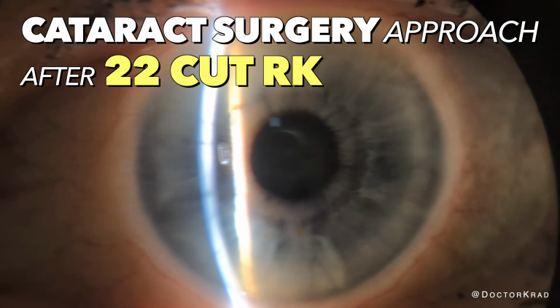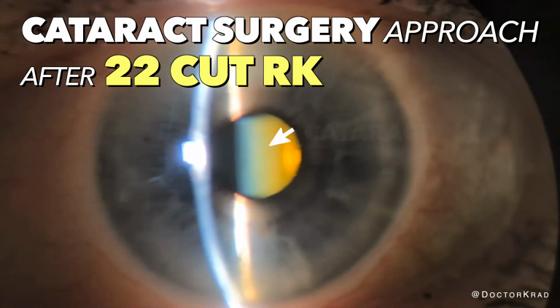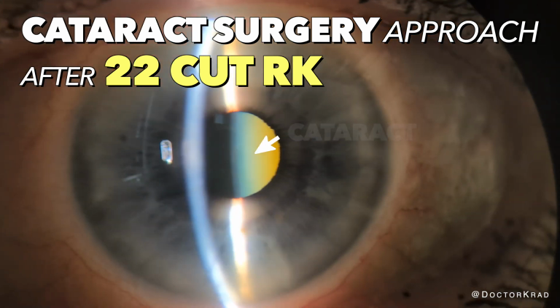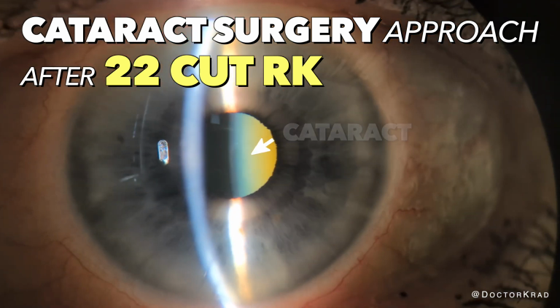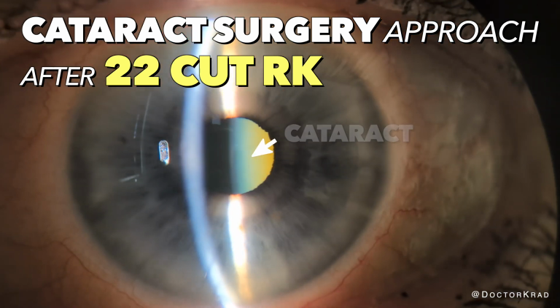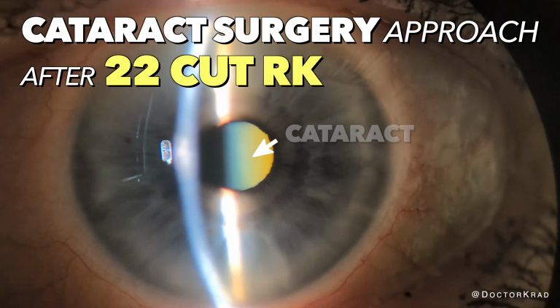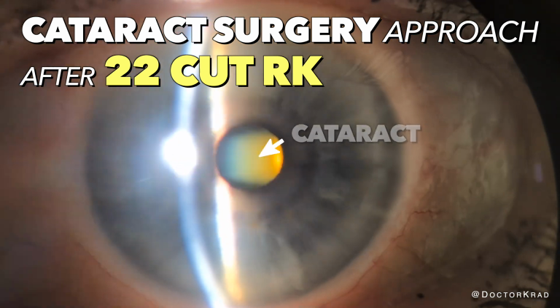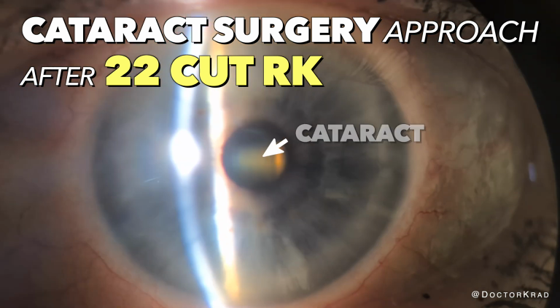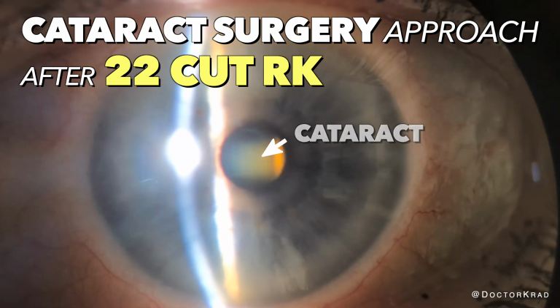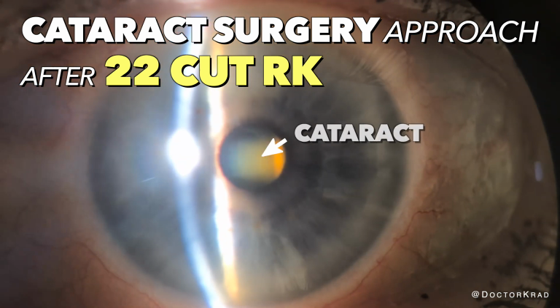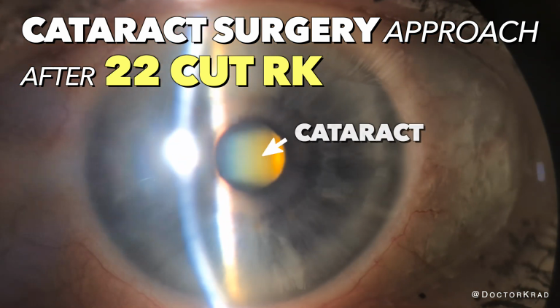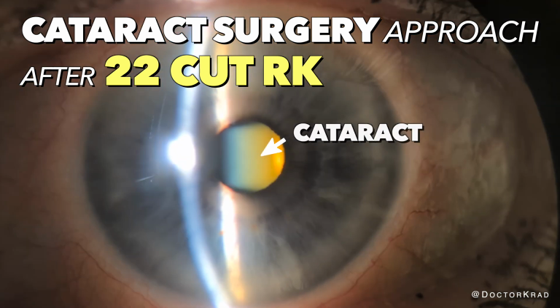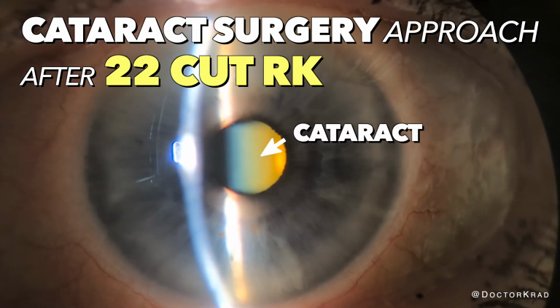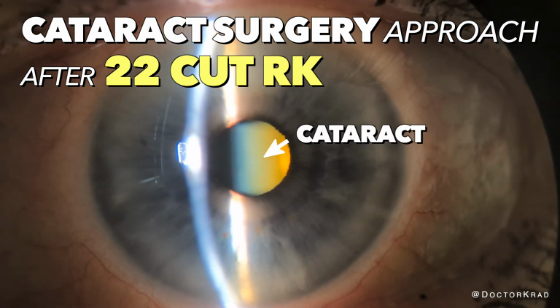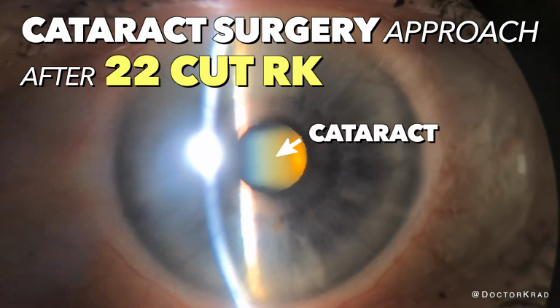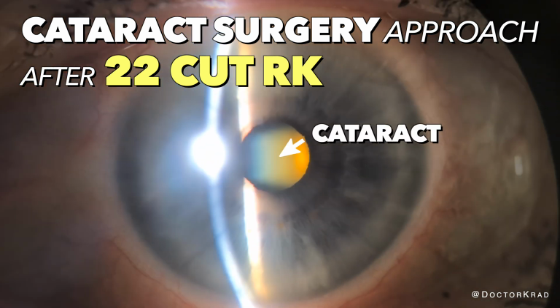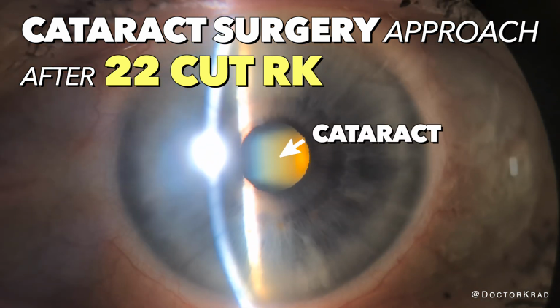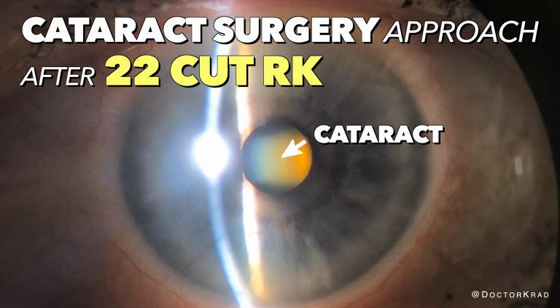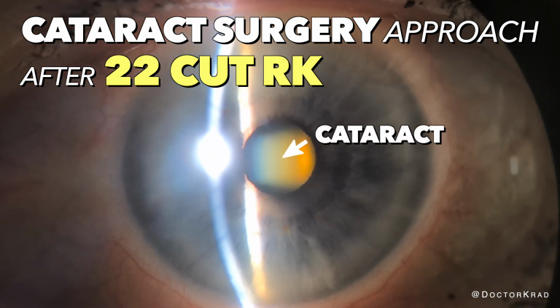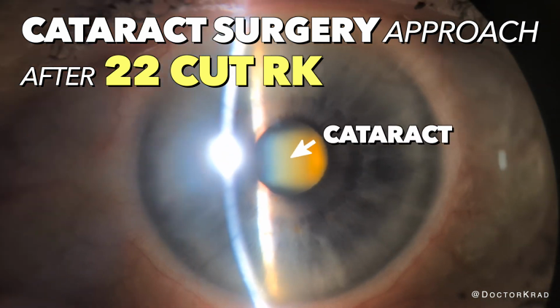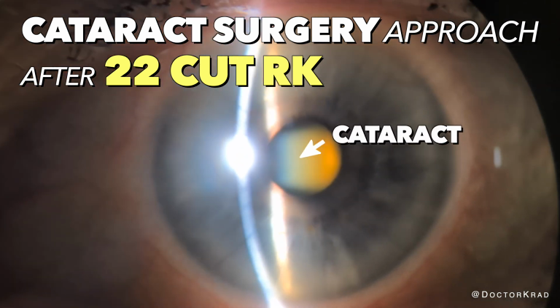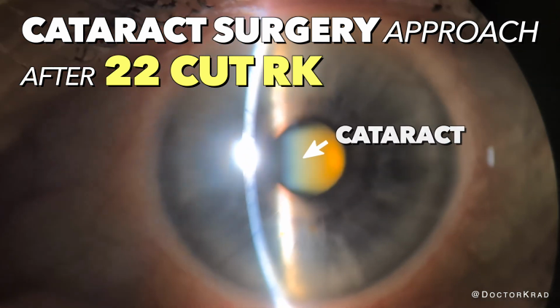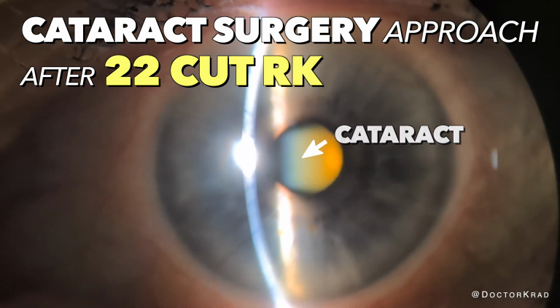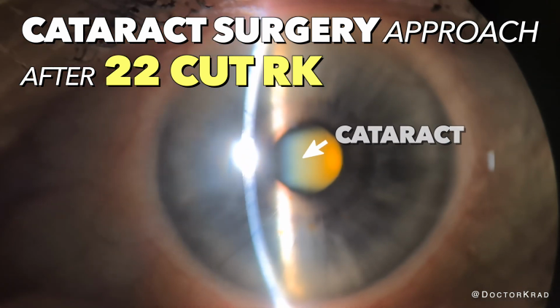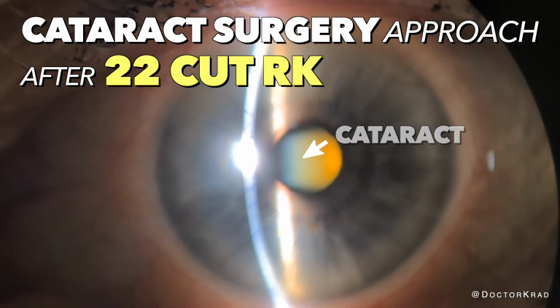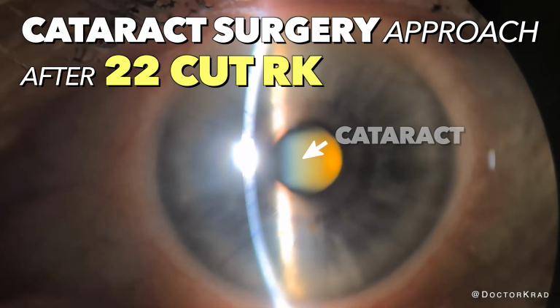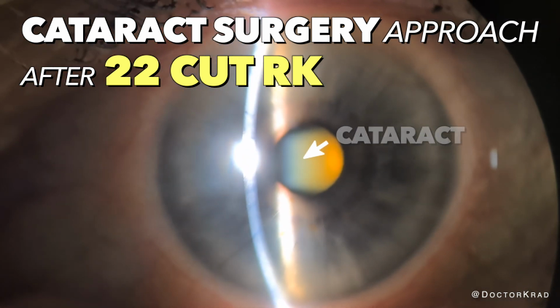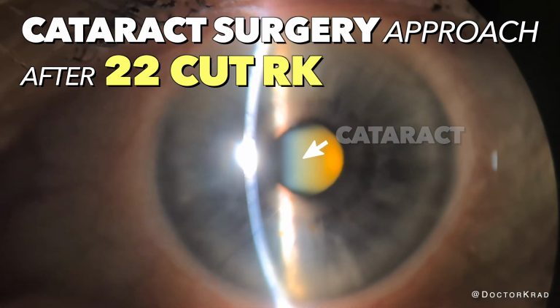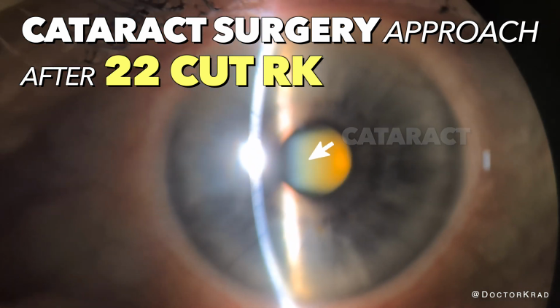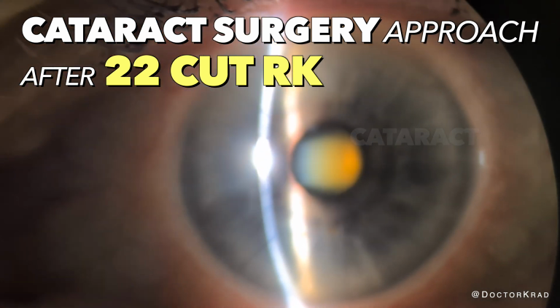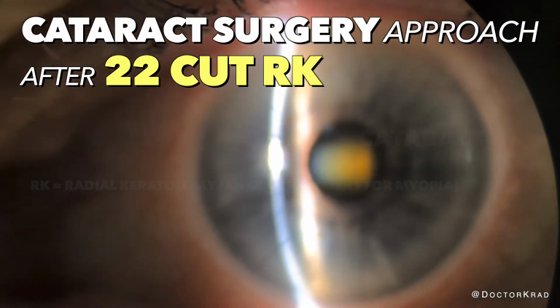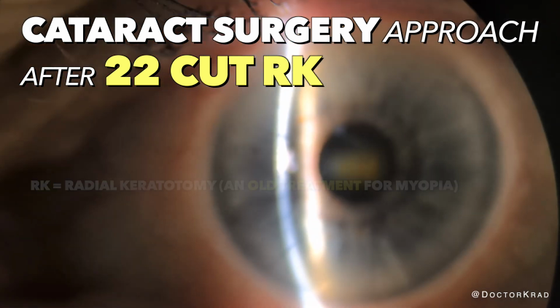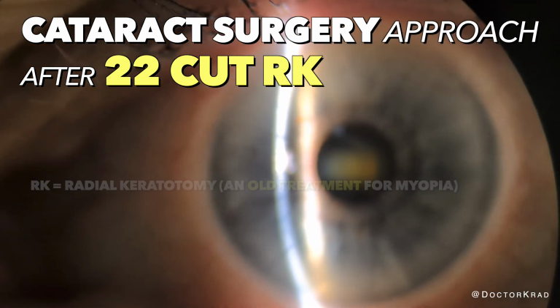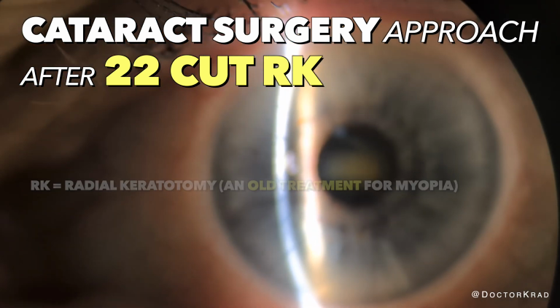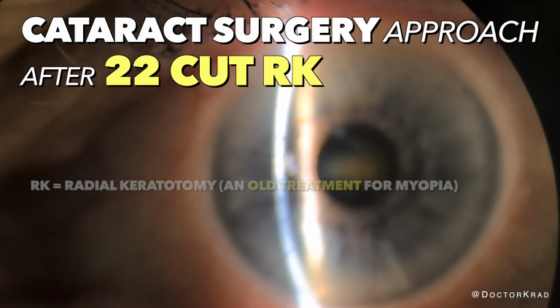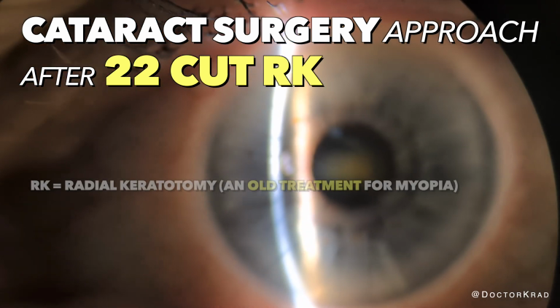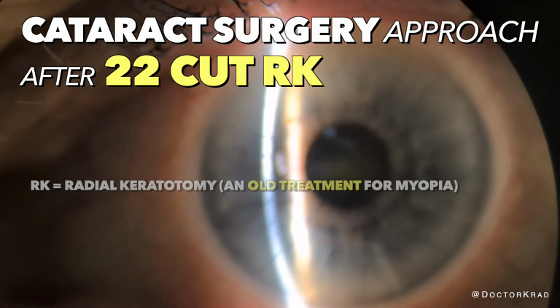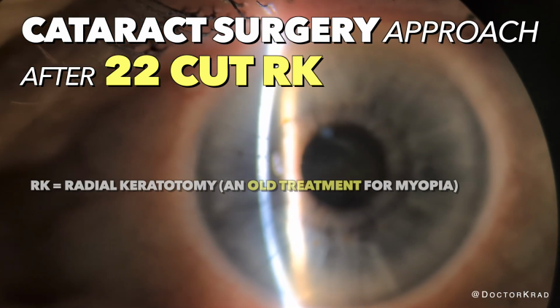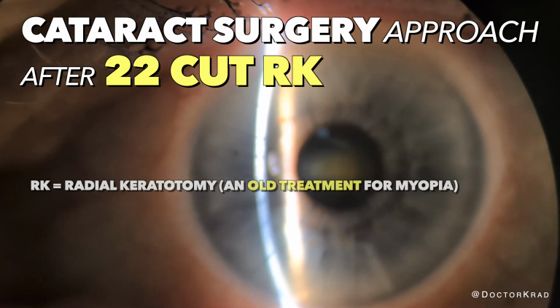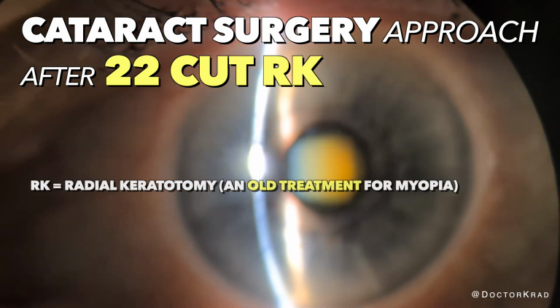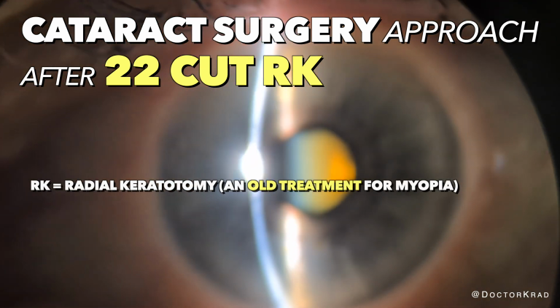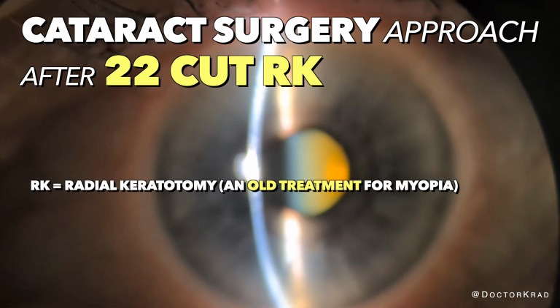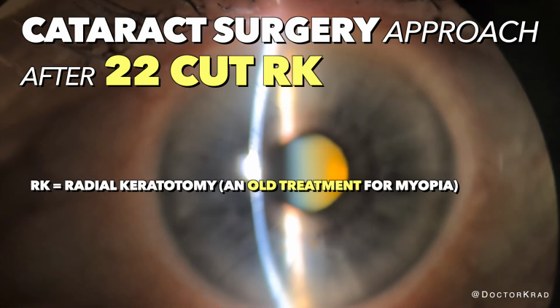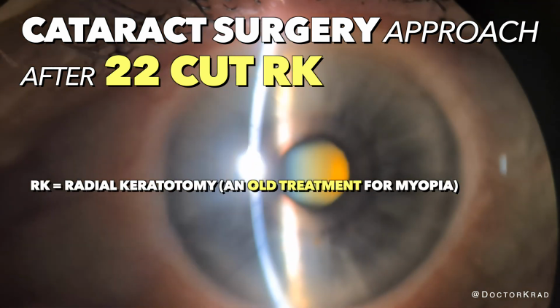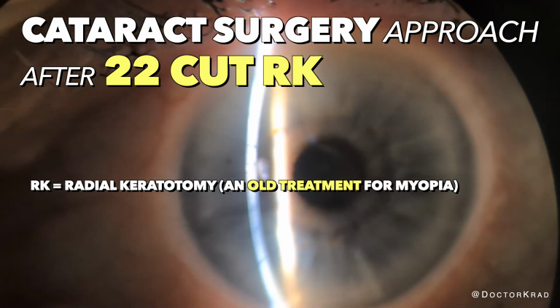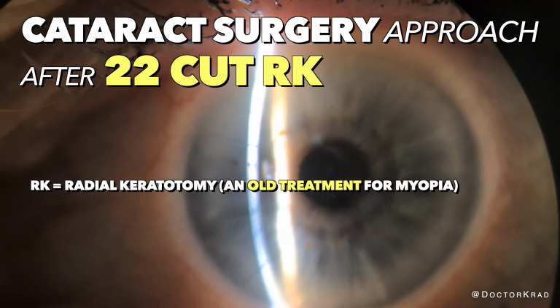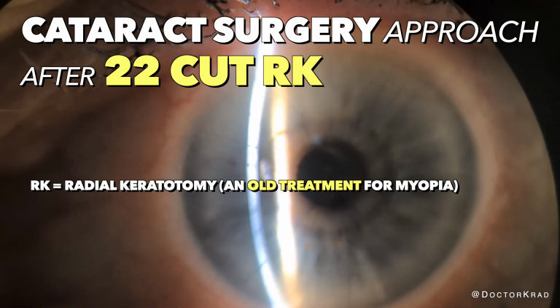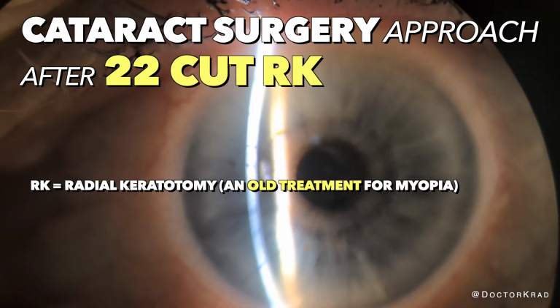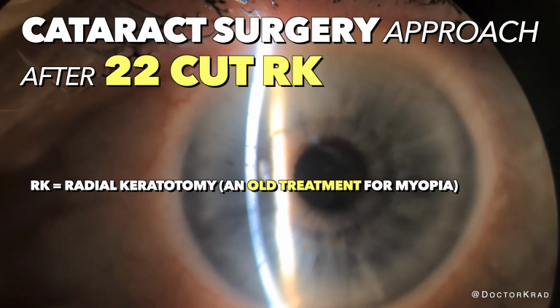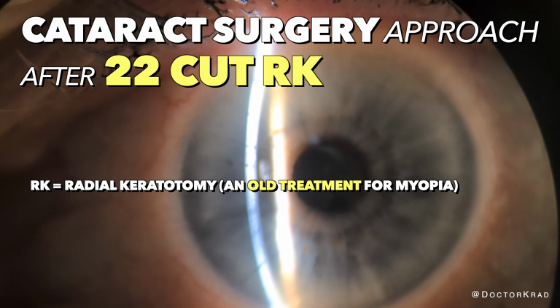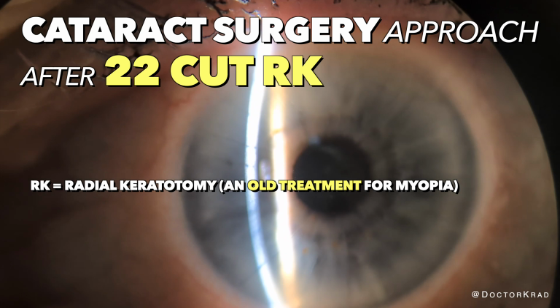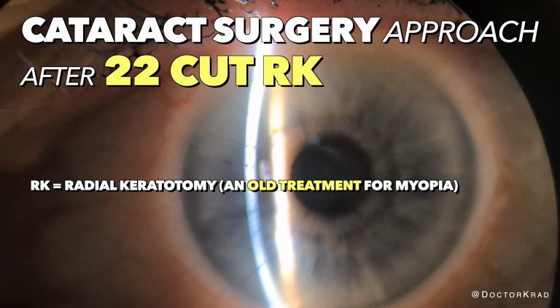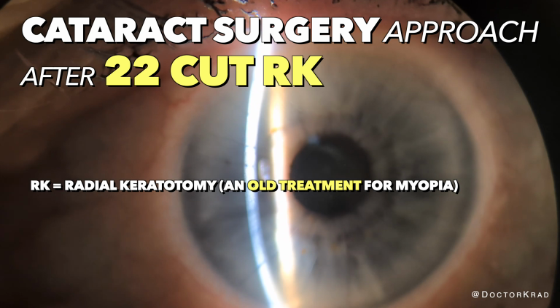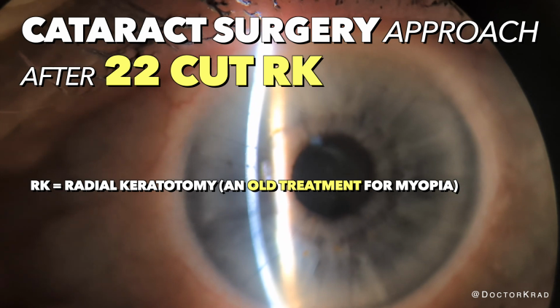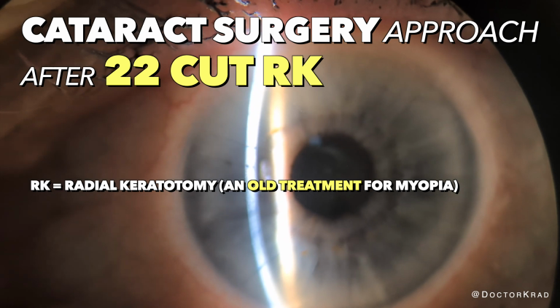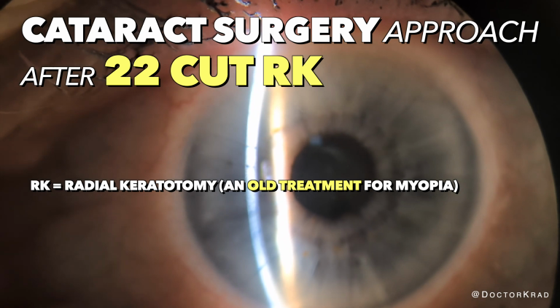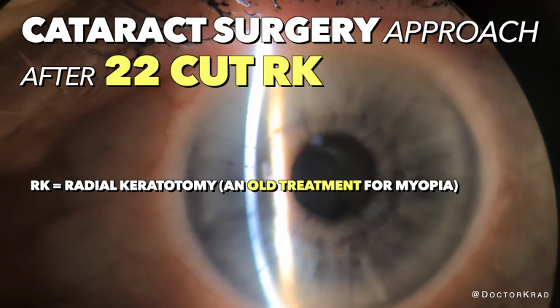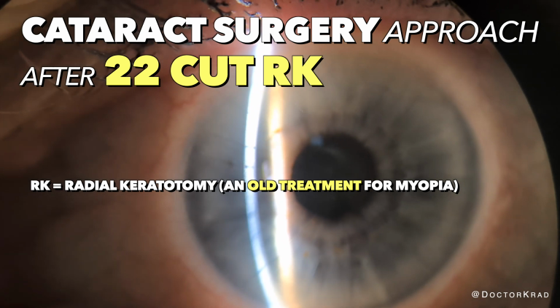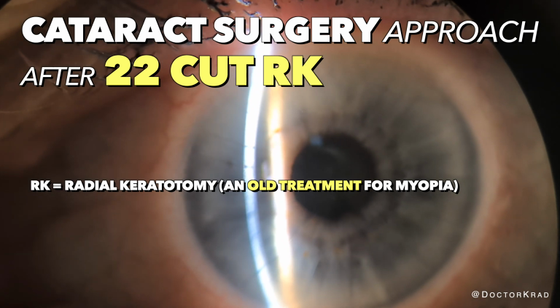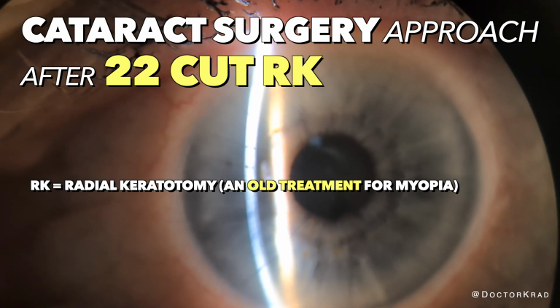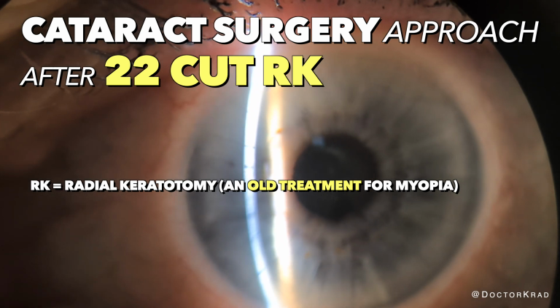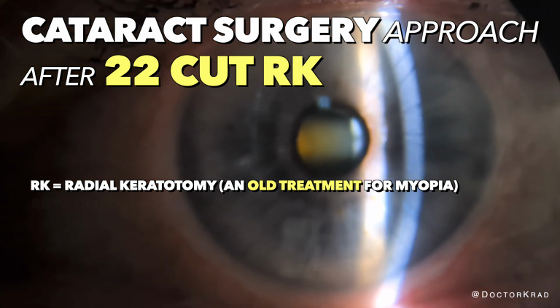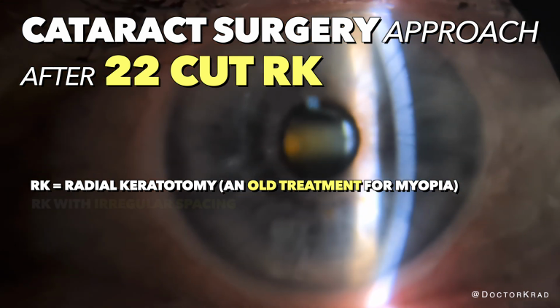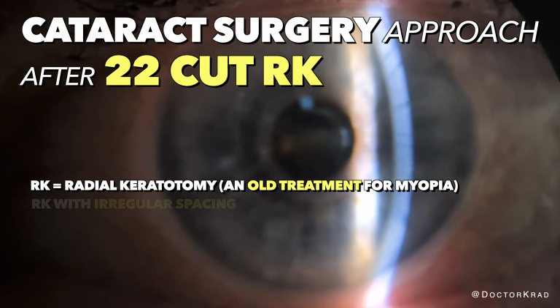Hey everyone, it's Dr. Cradd. Today I will be performing cataract surgery for this patient with 22-cut RK.